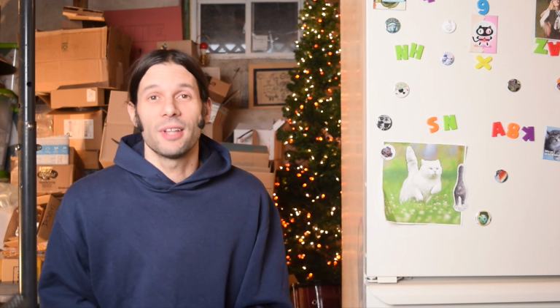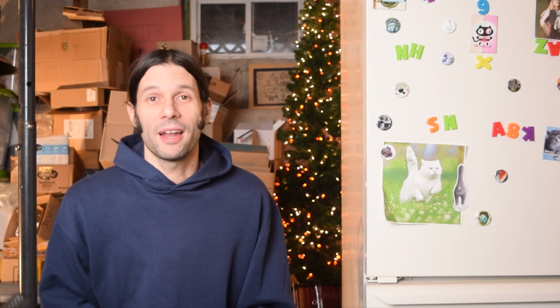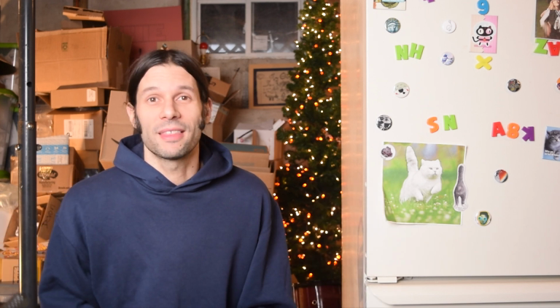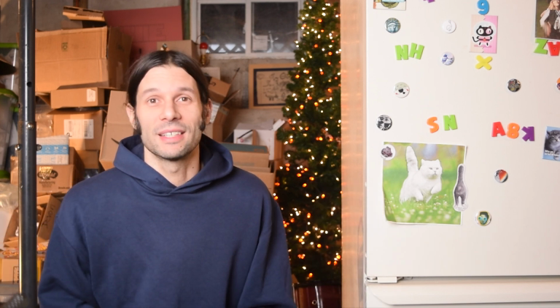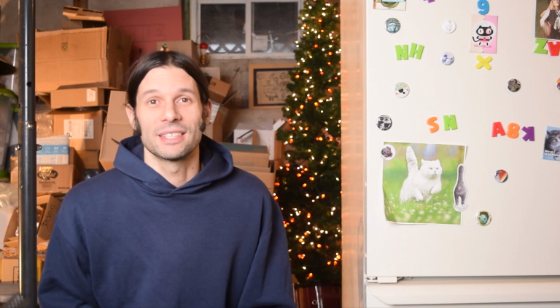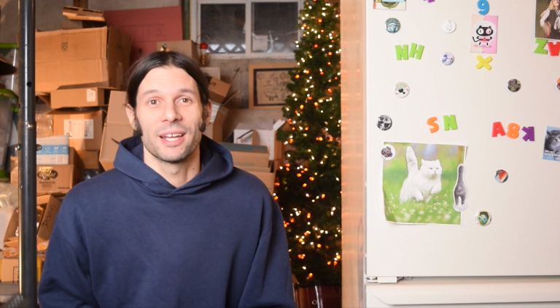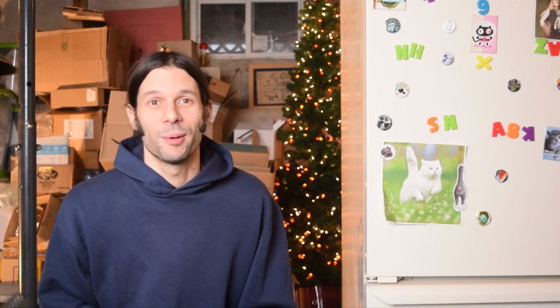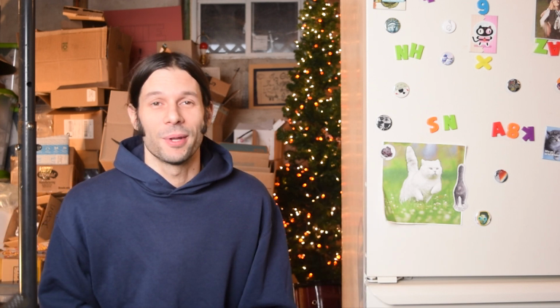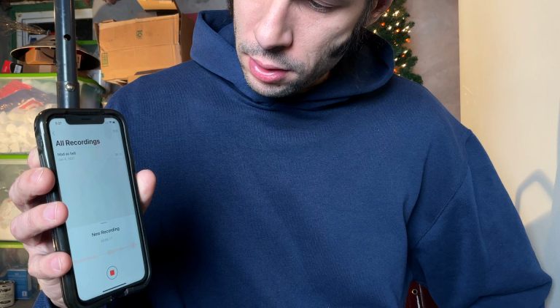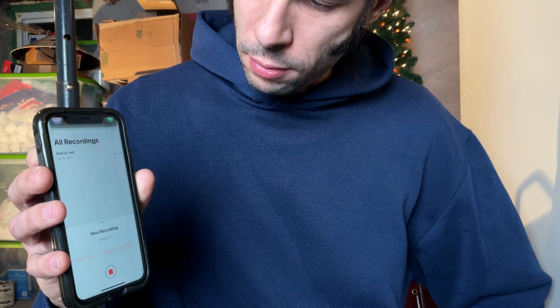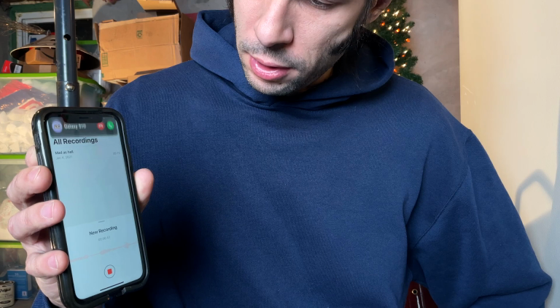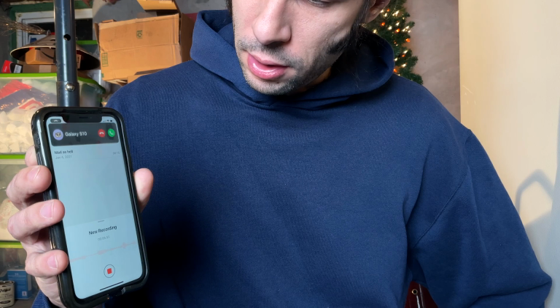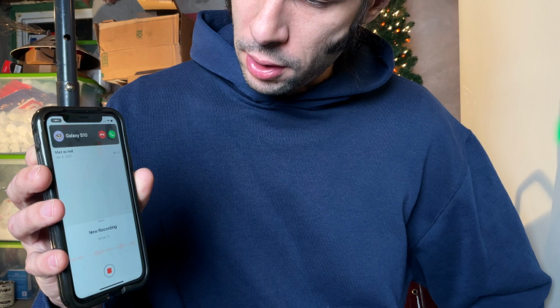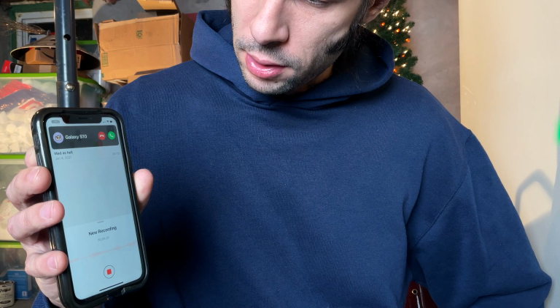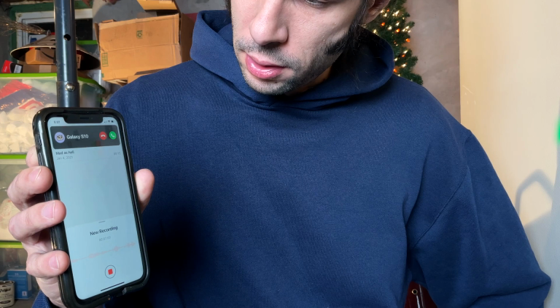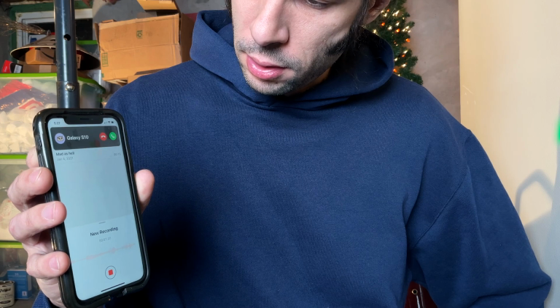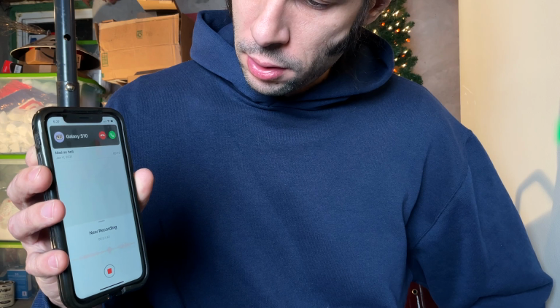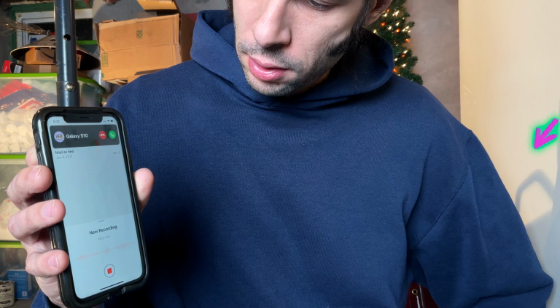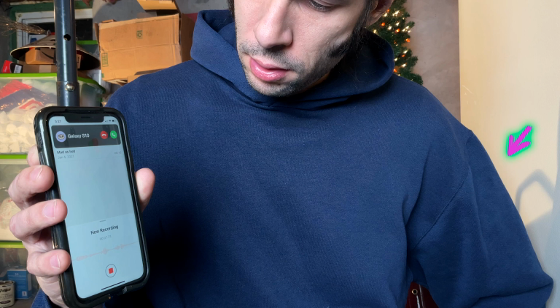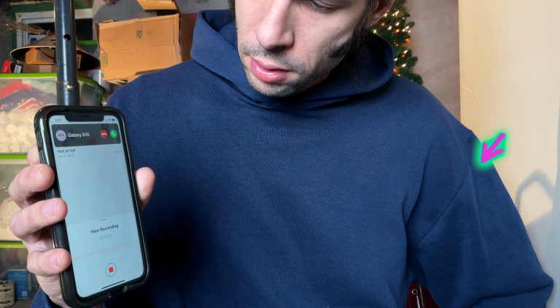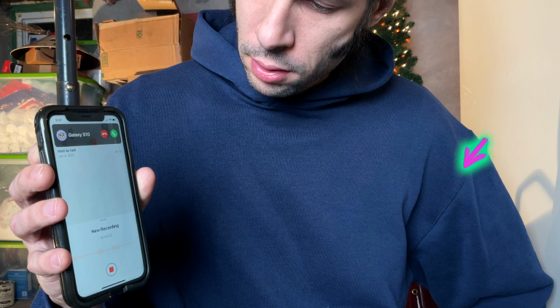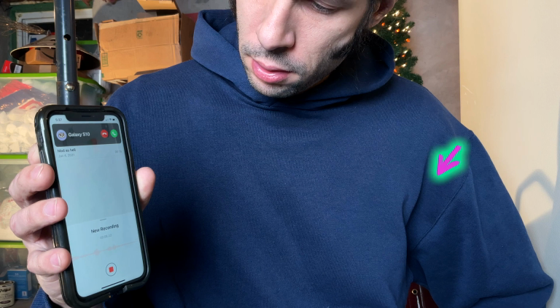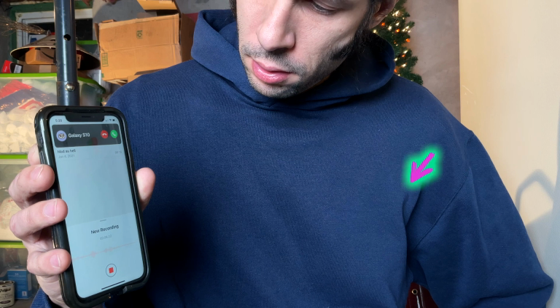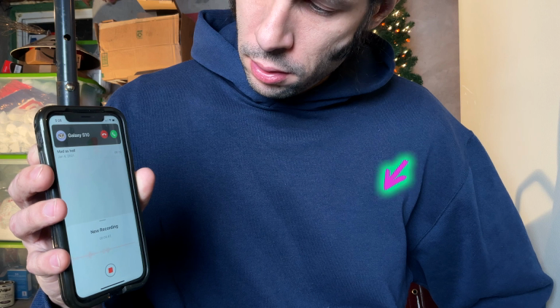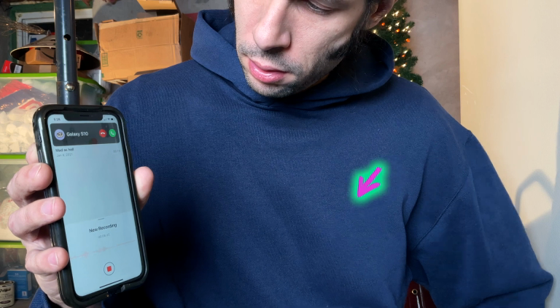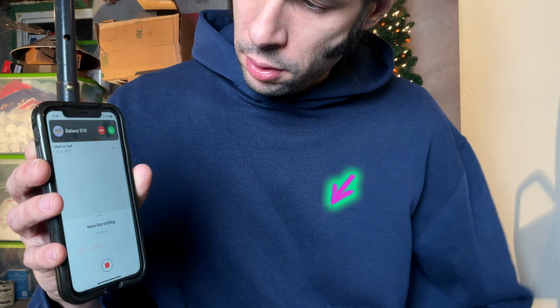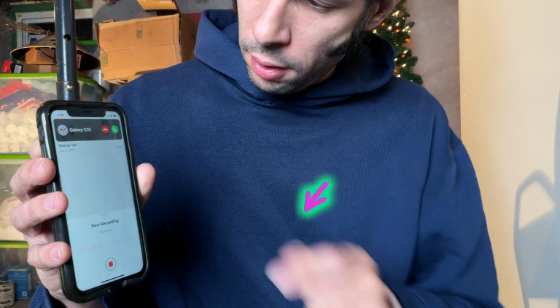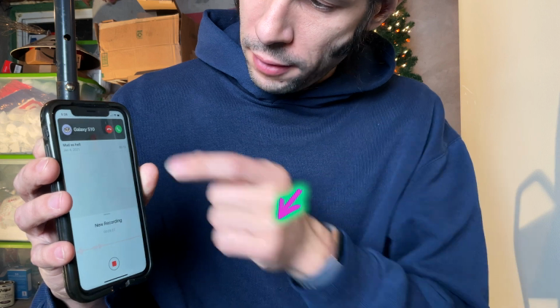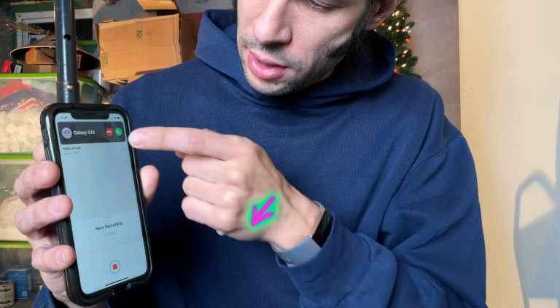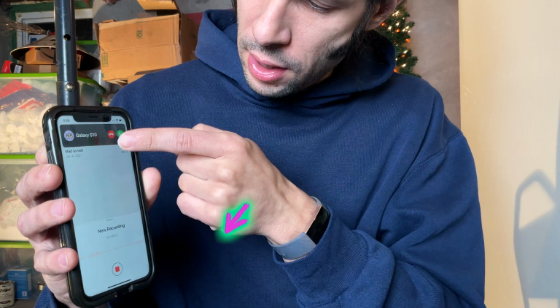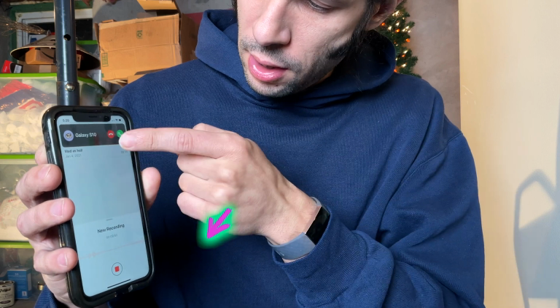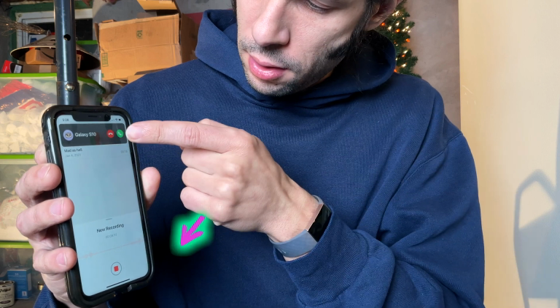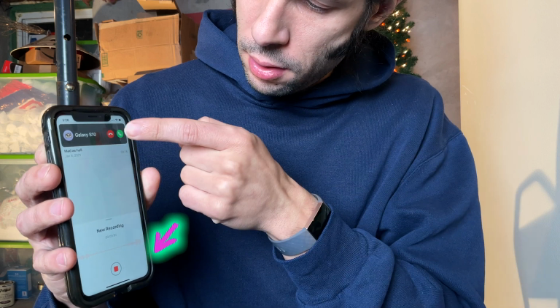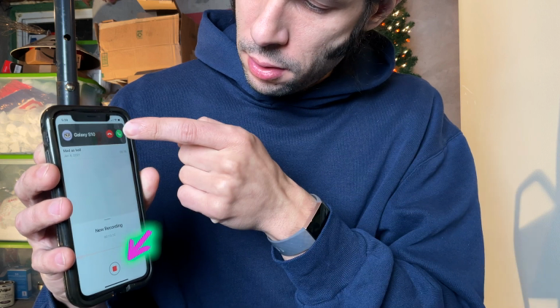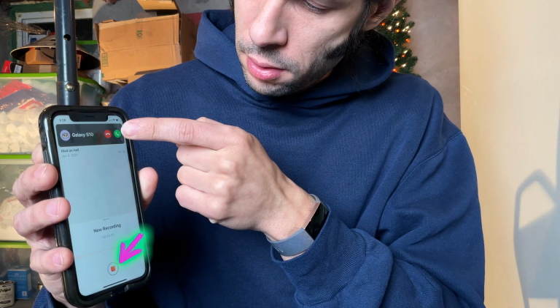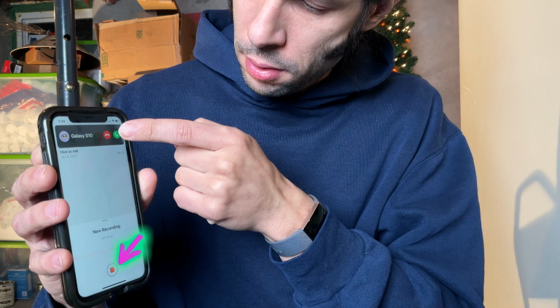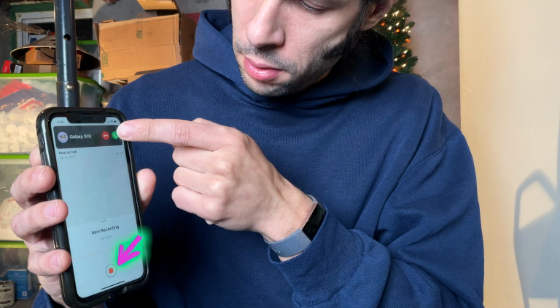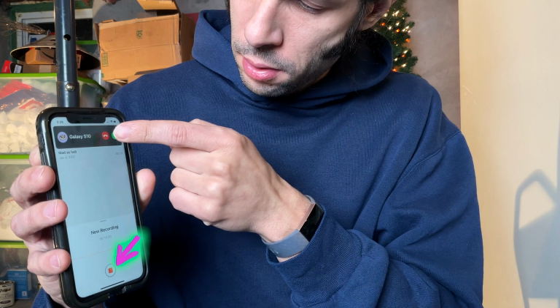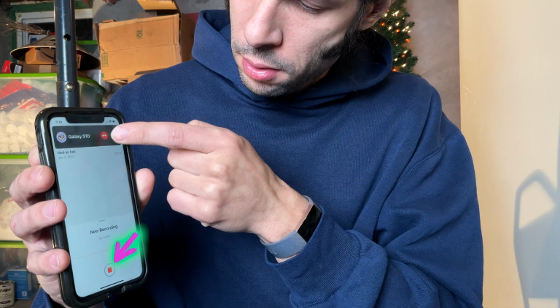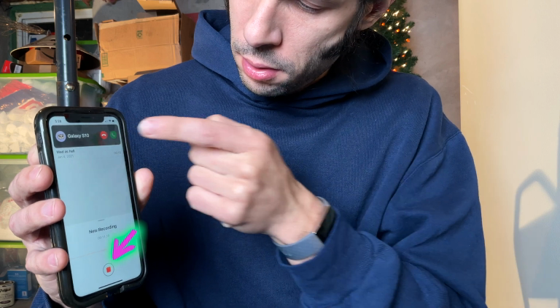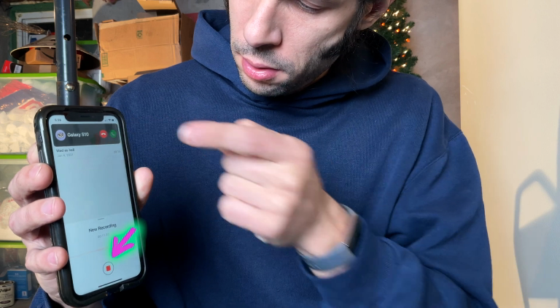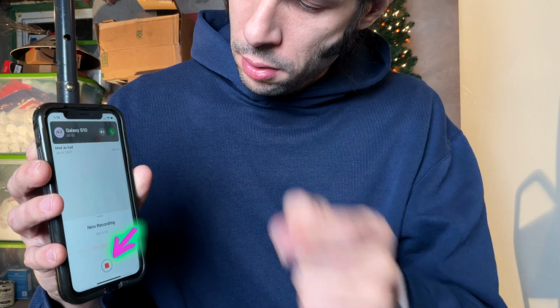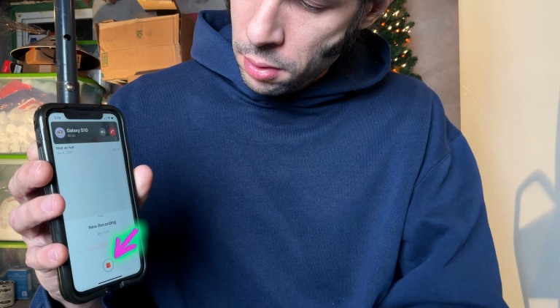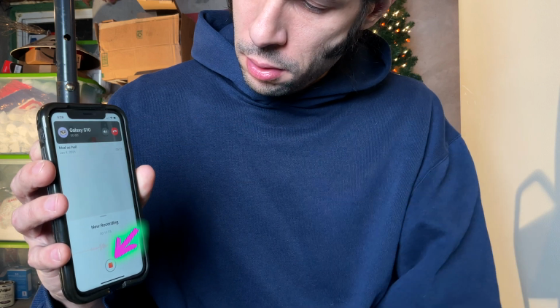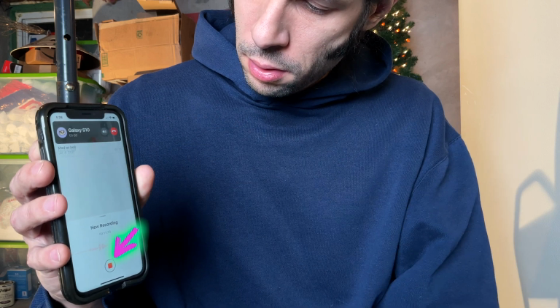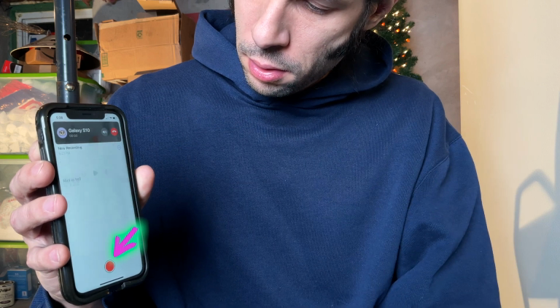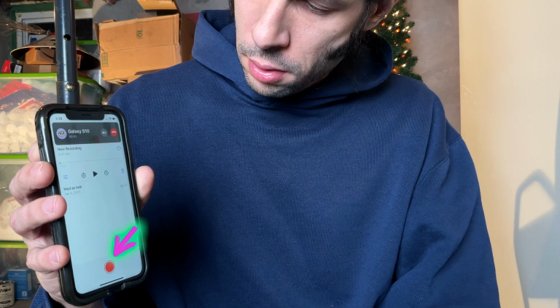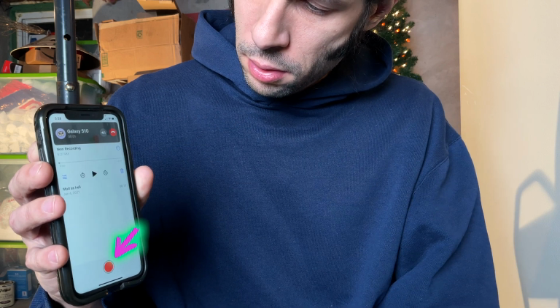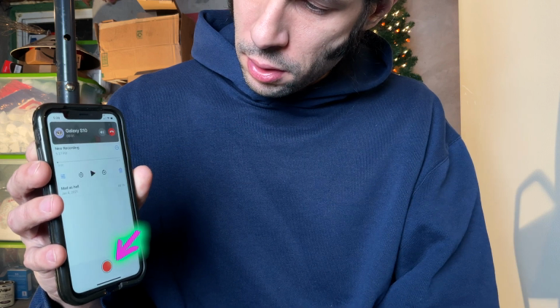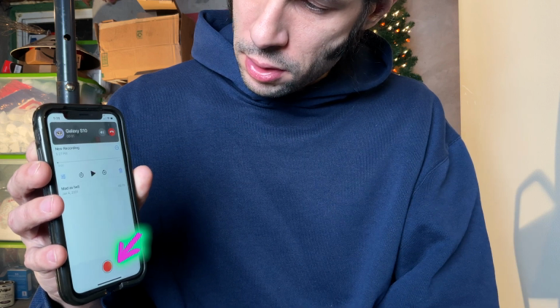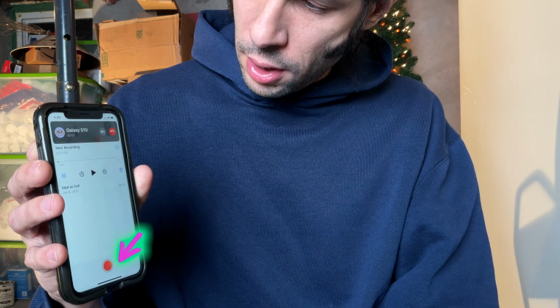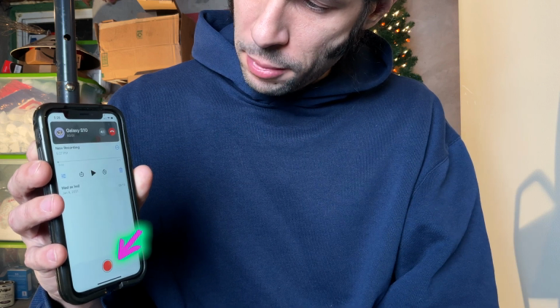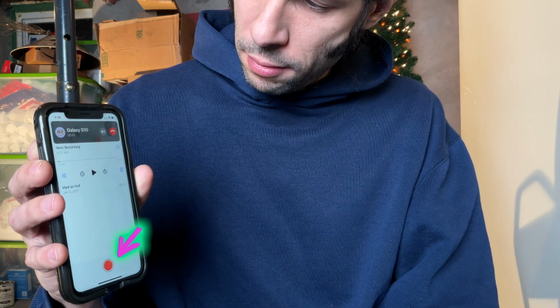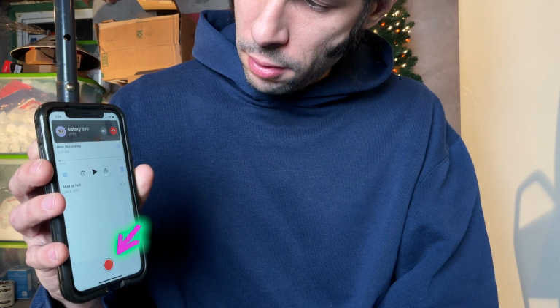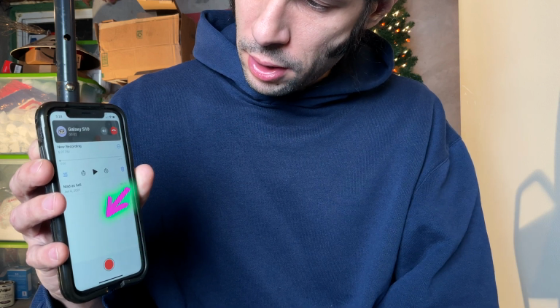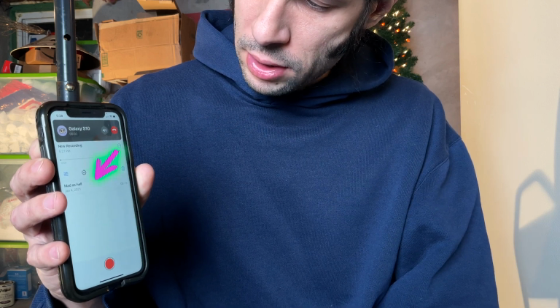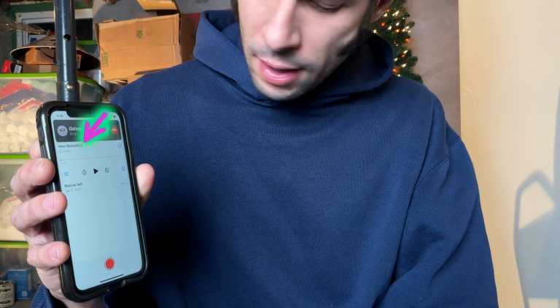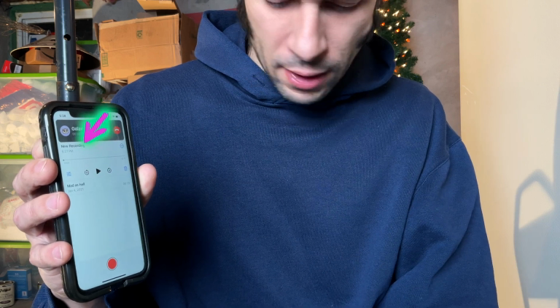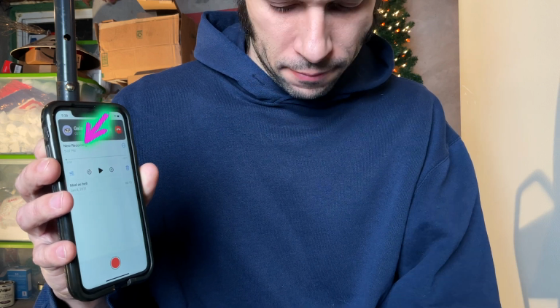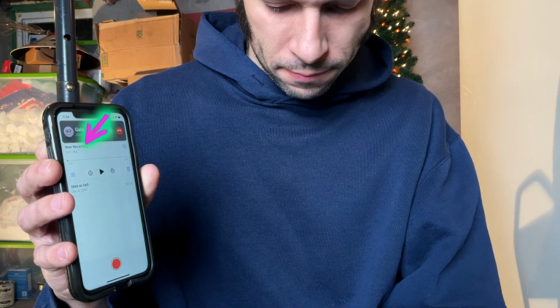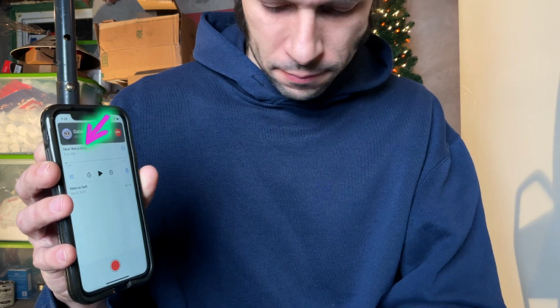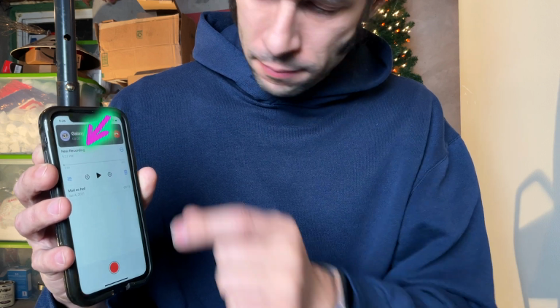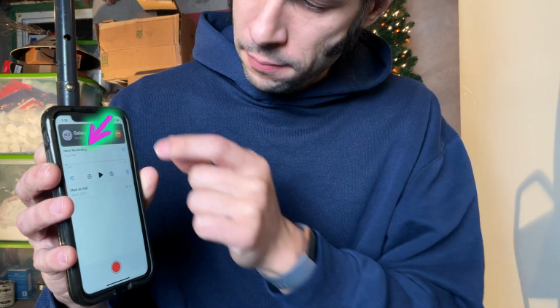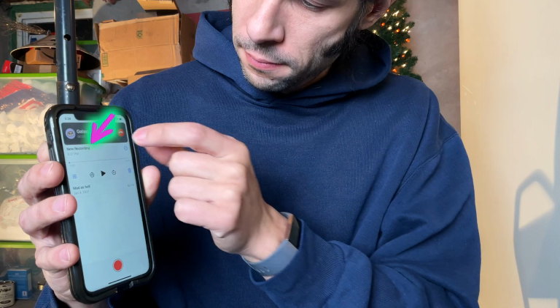Let's try the Voice app. Same thing — you can see it saved the clip.